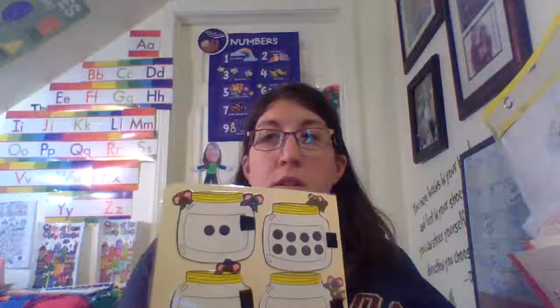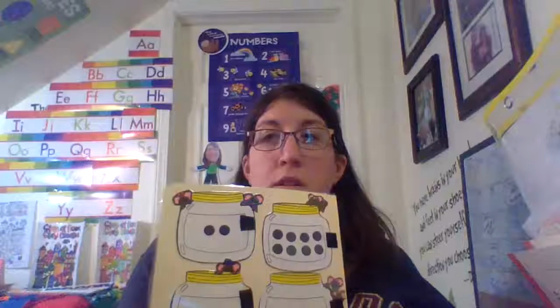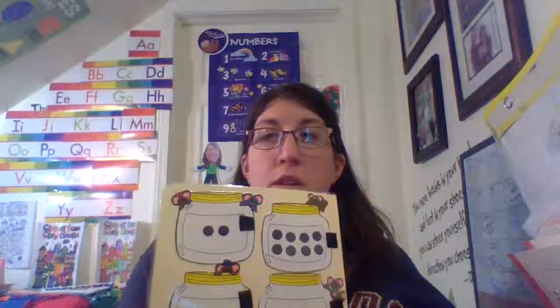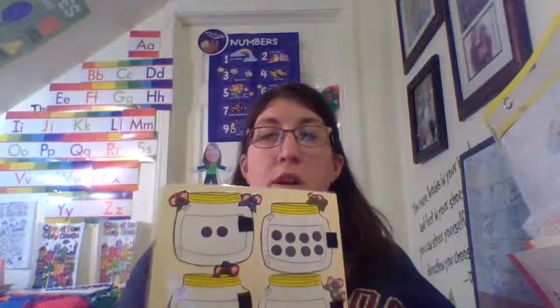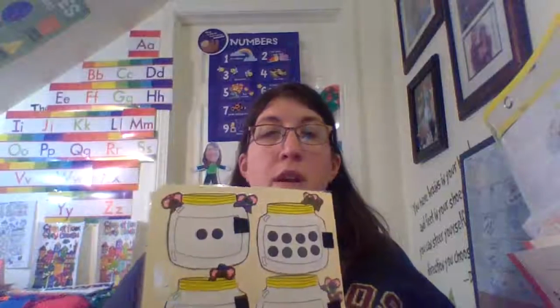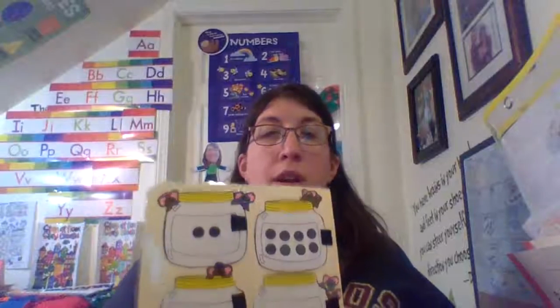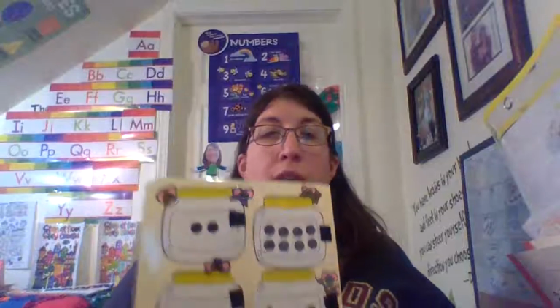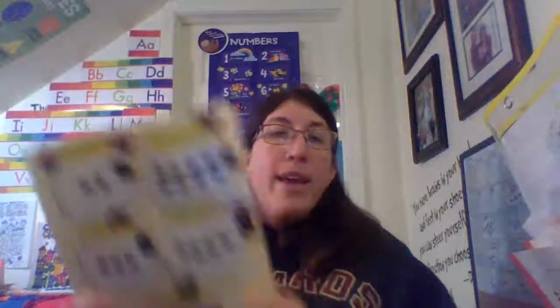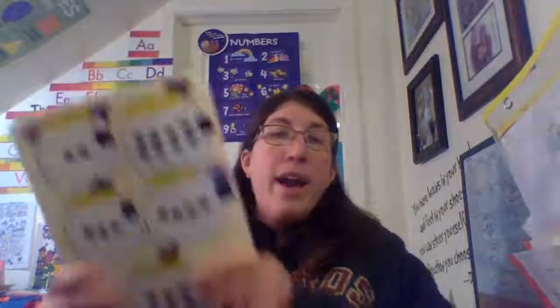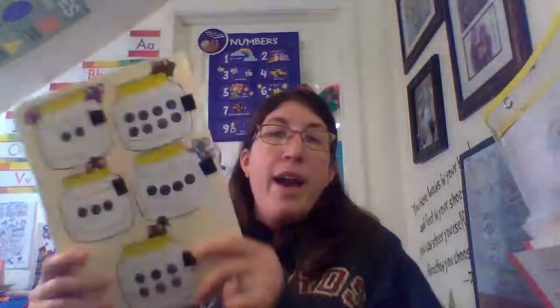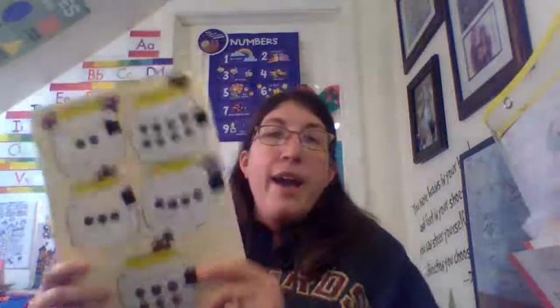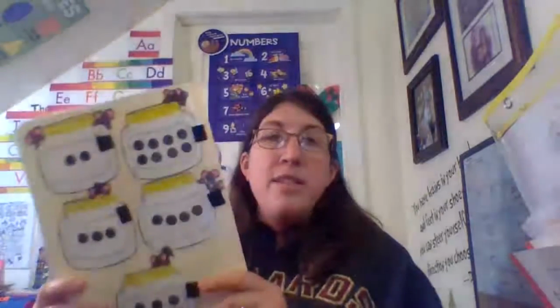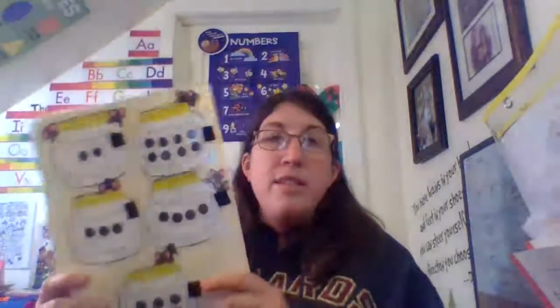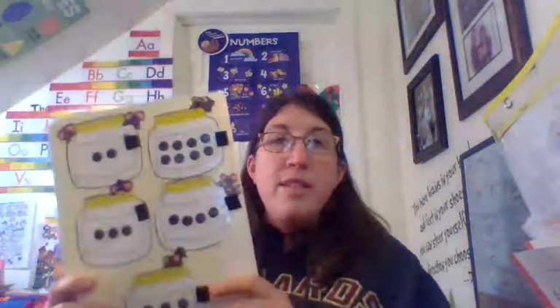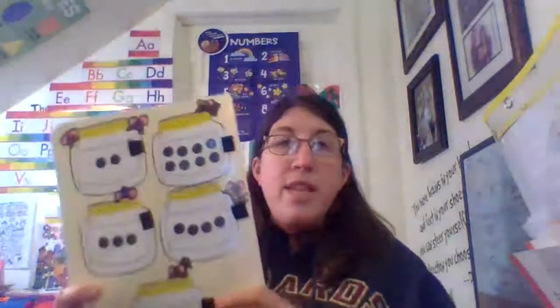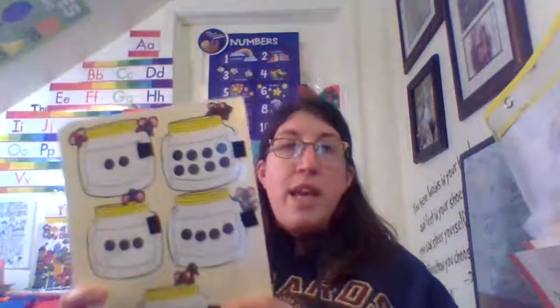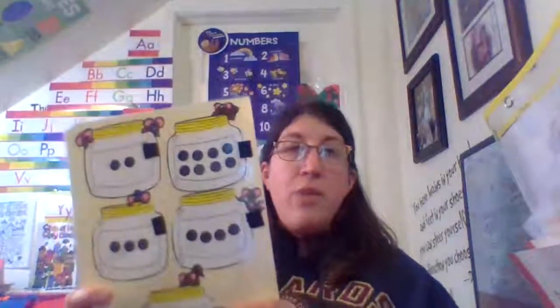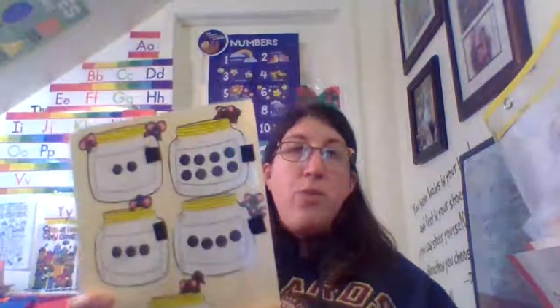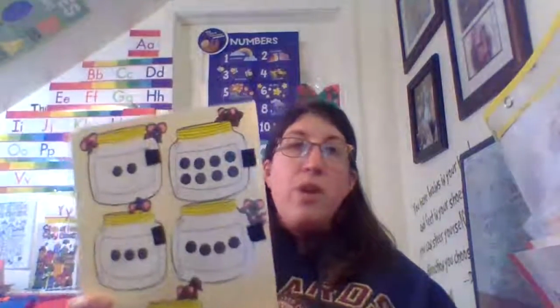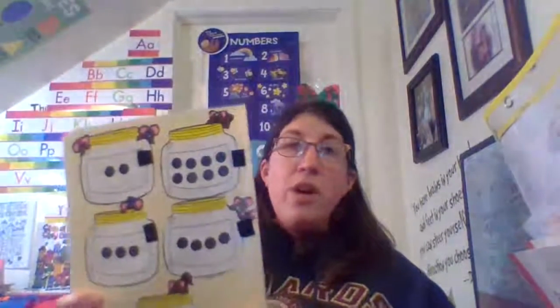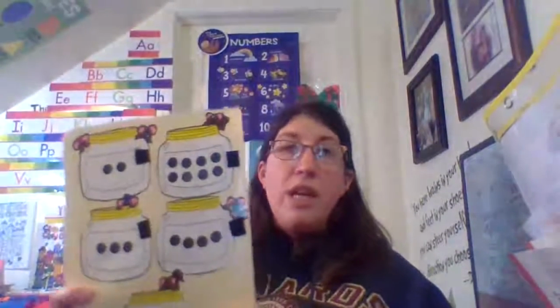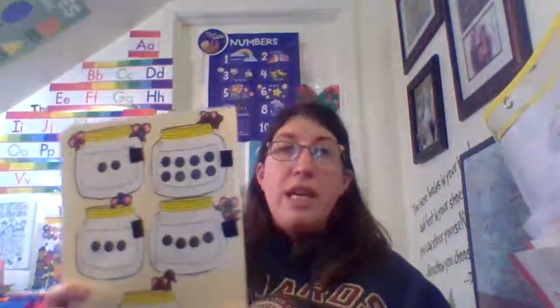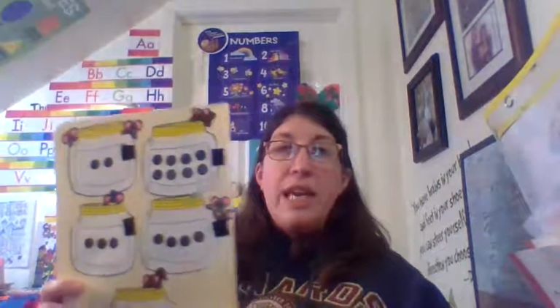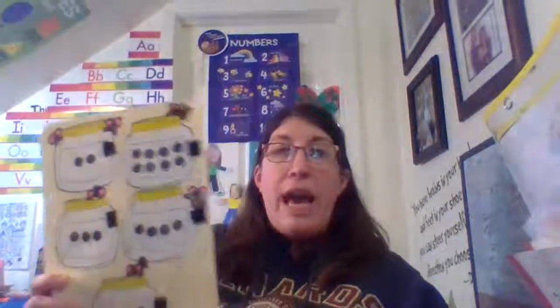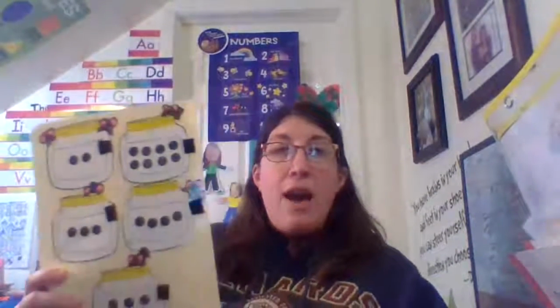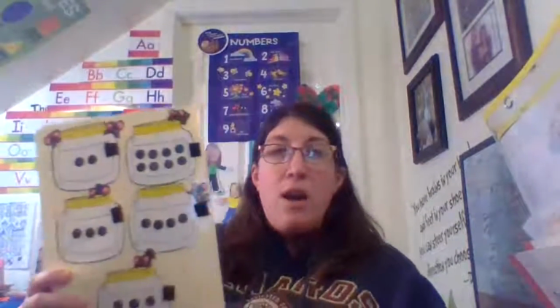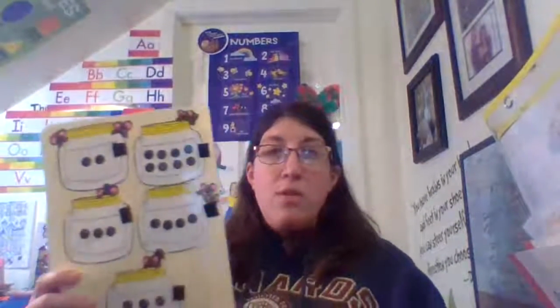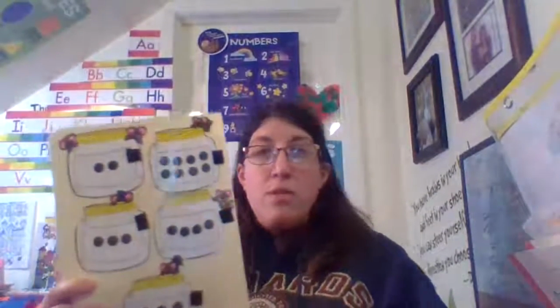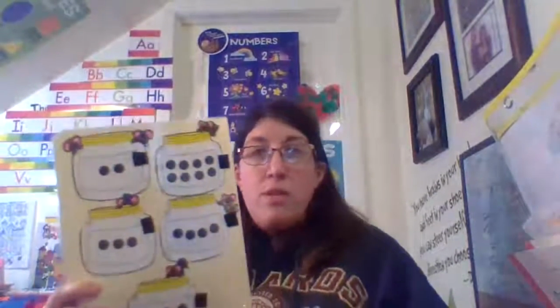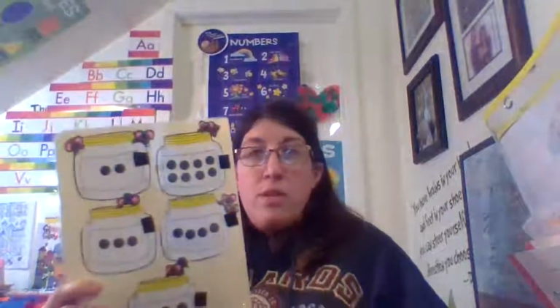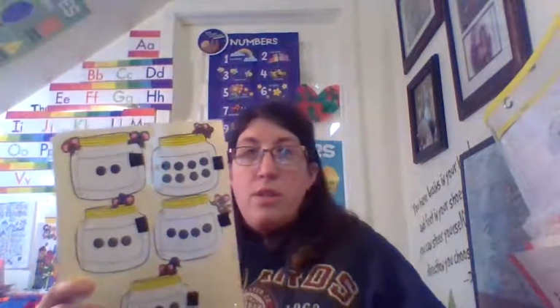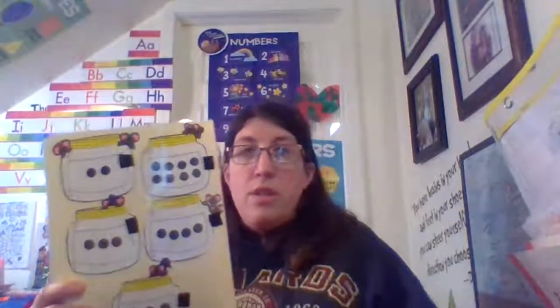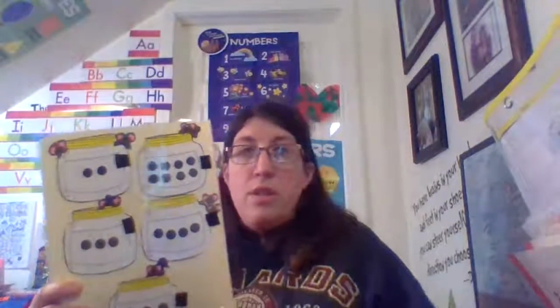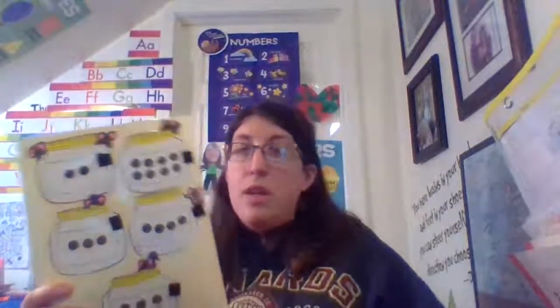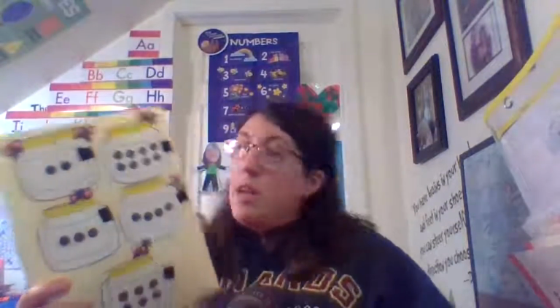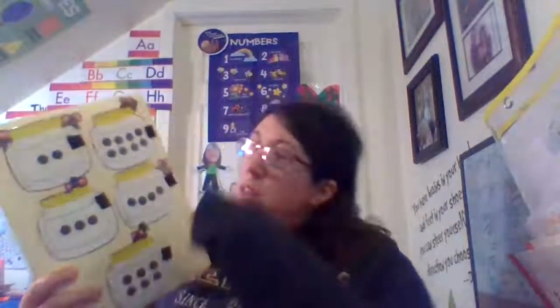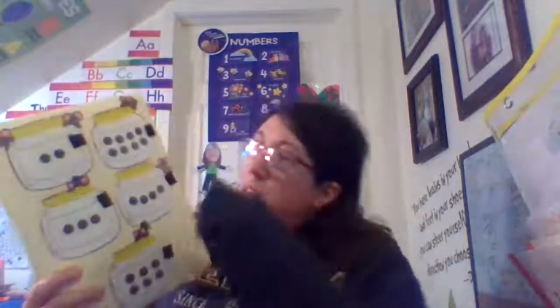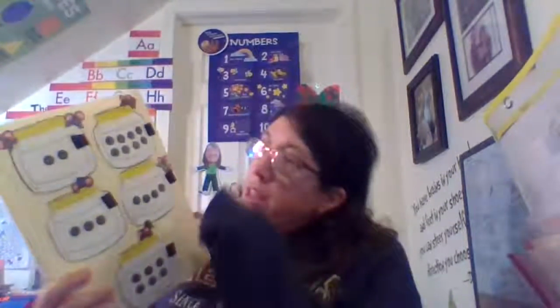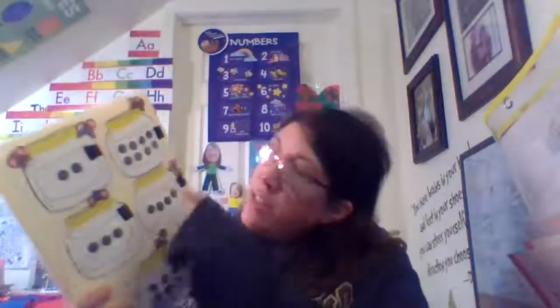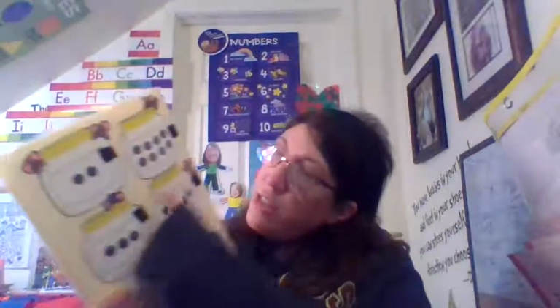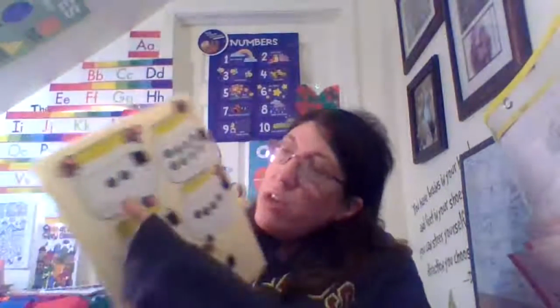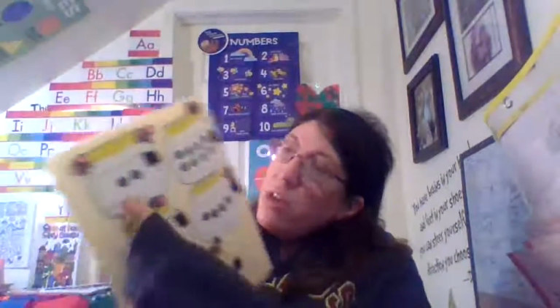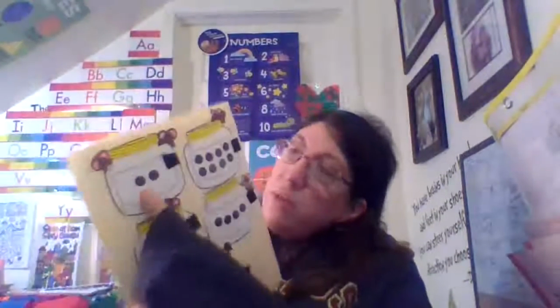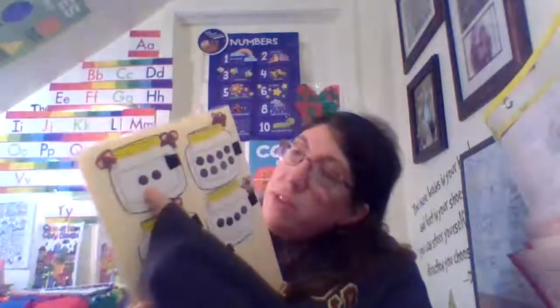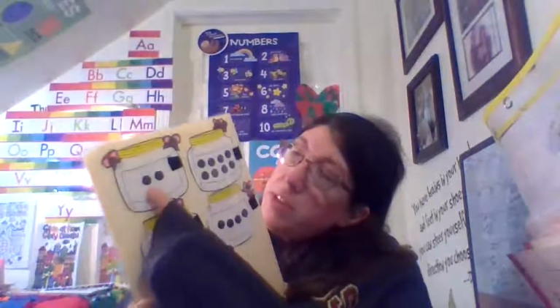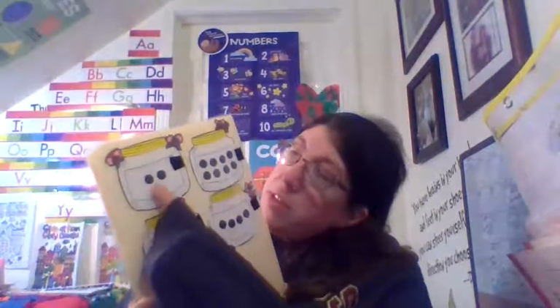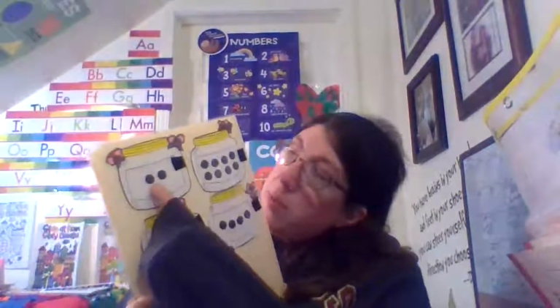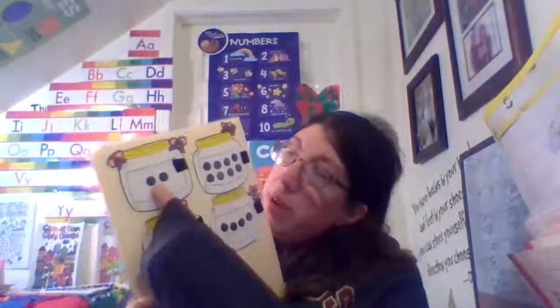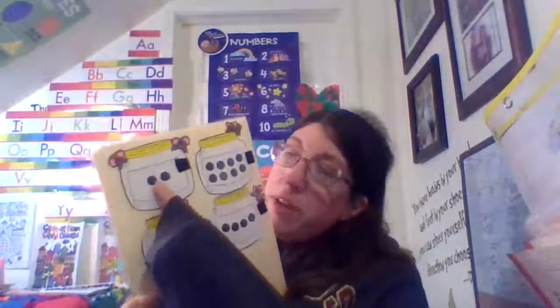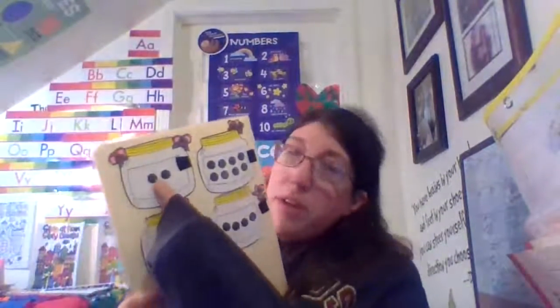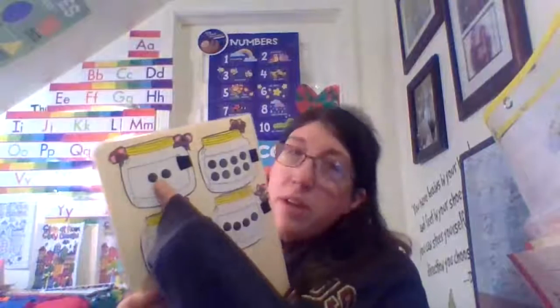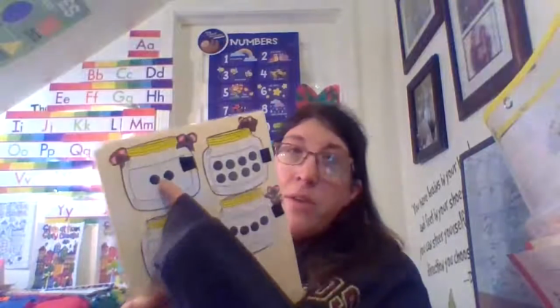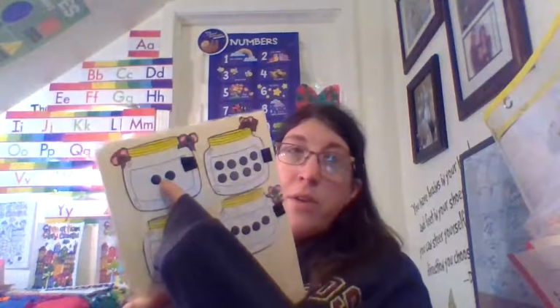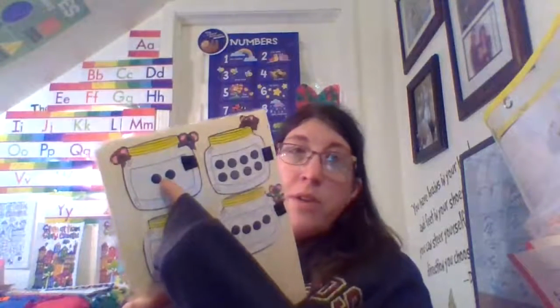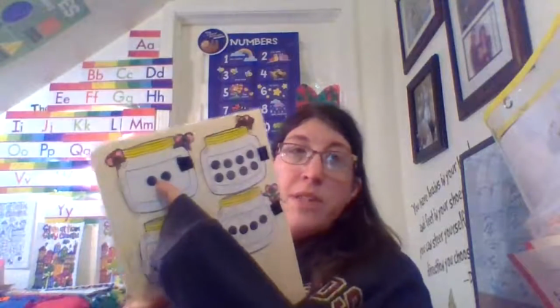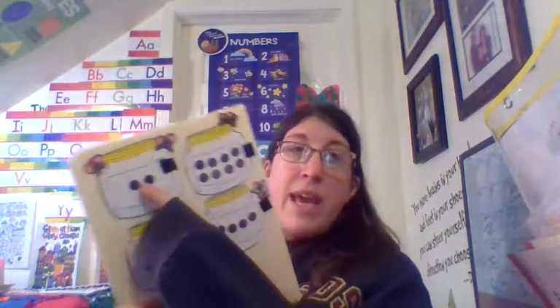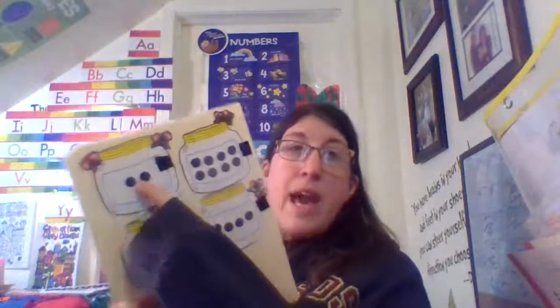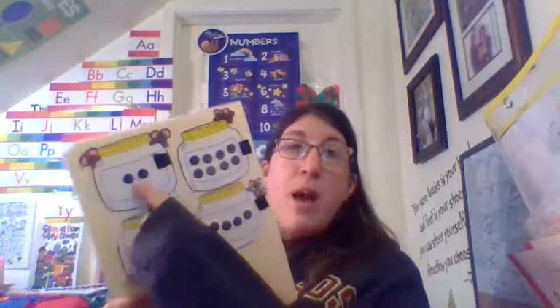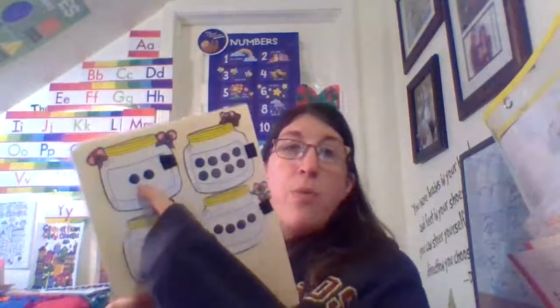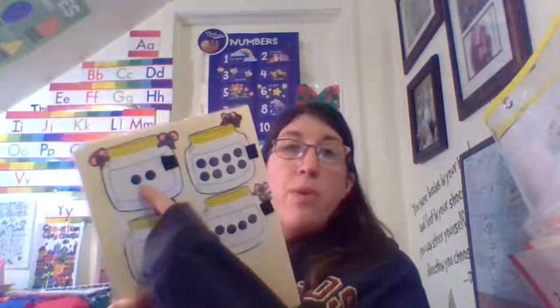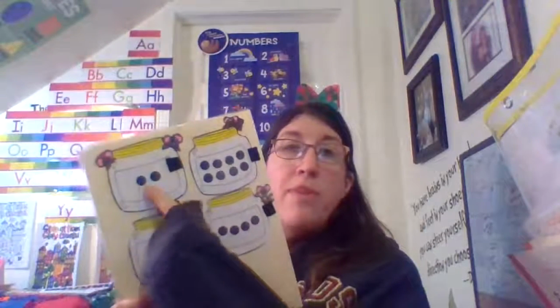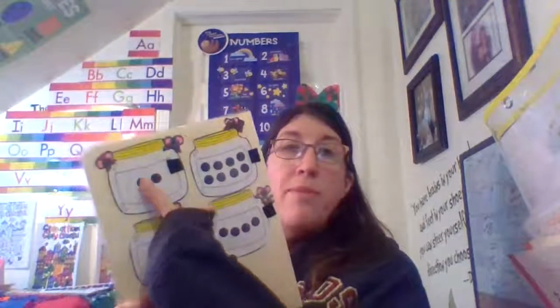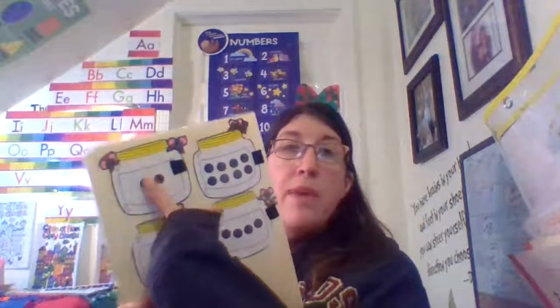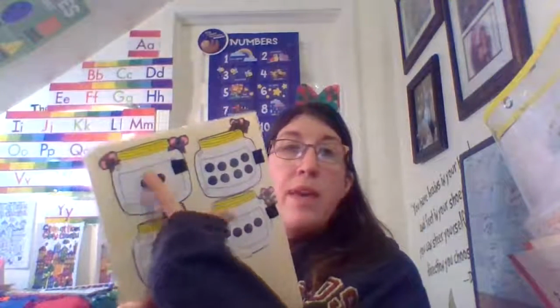Hi guys, today we're going to count. Let's start with this one. Count with me.